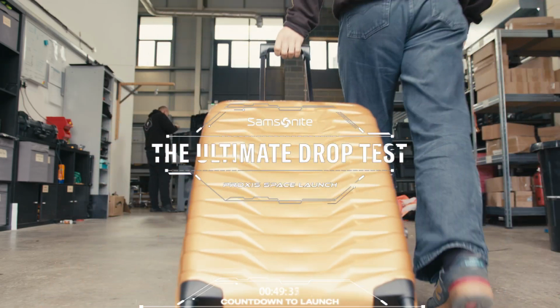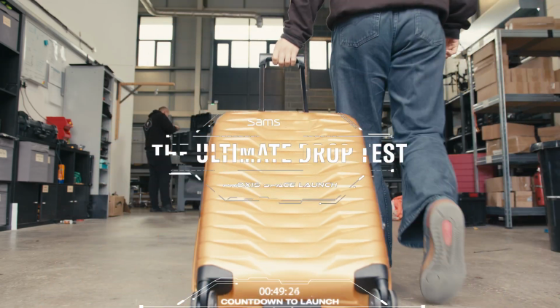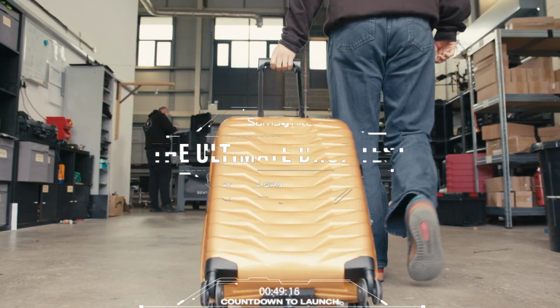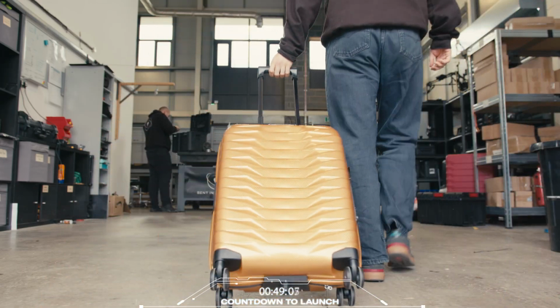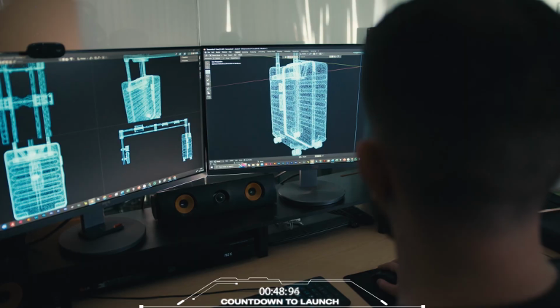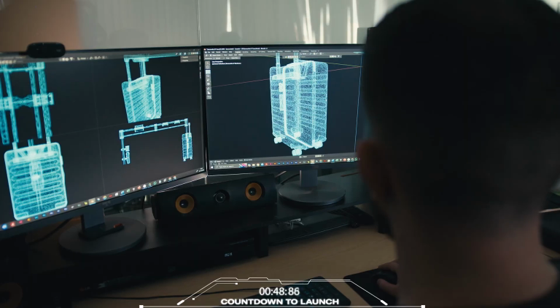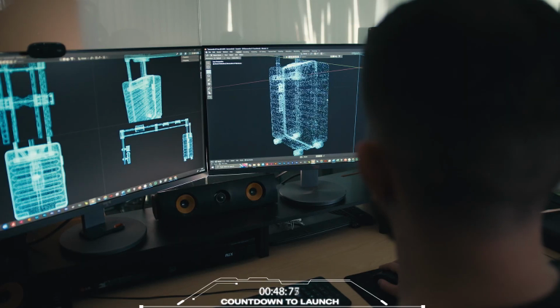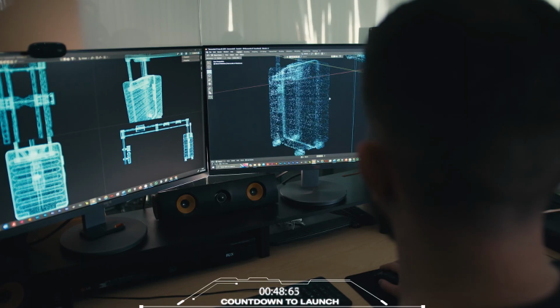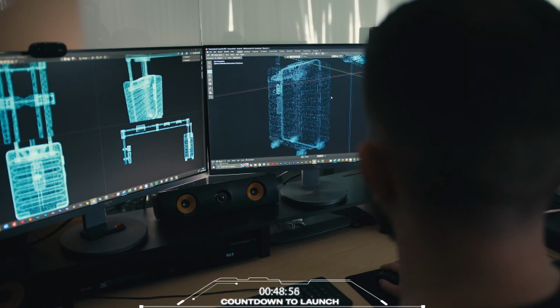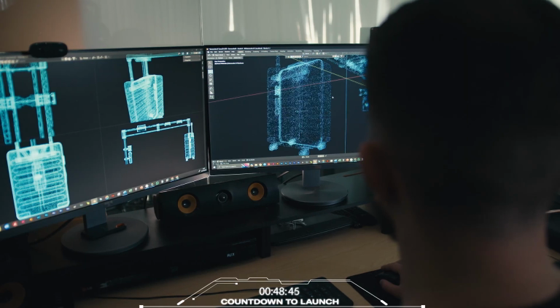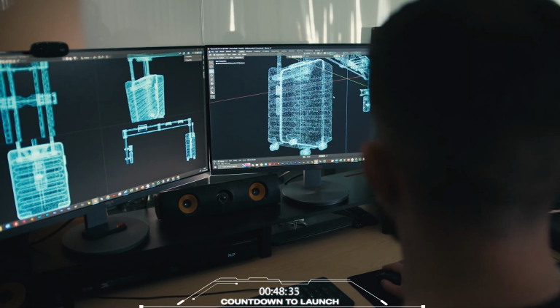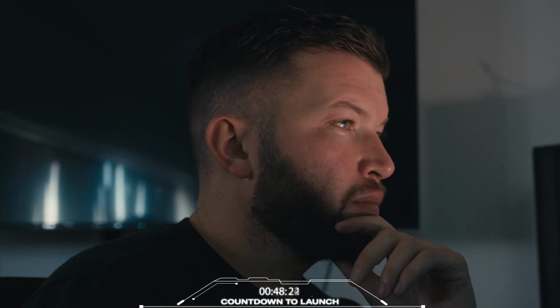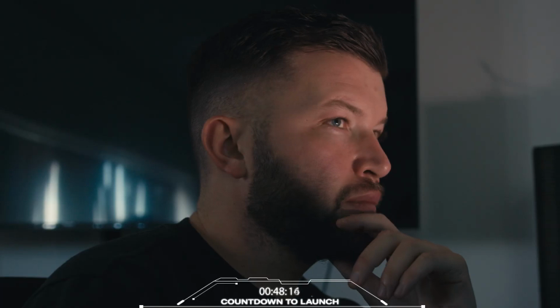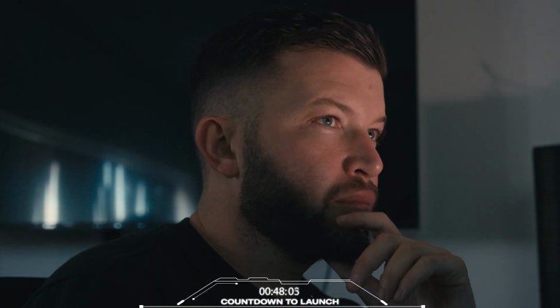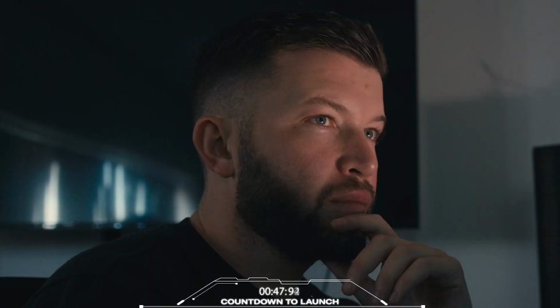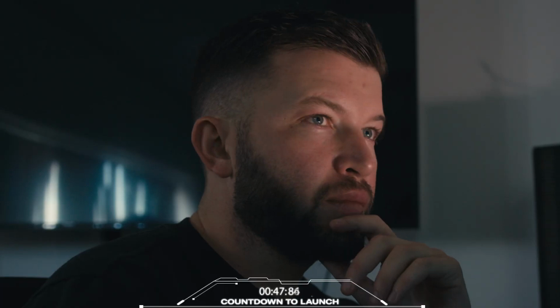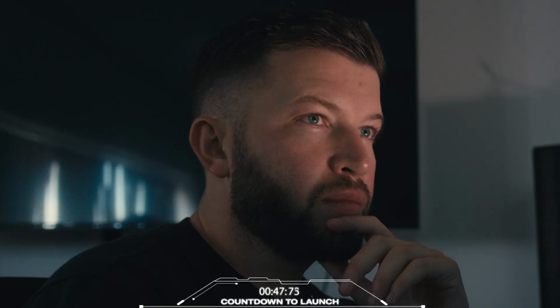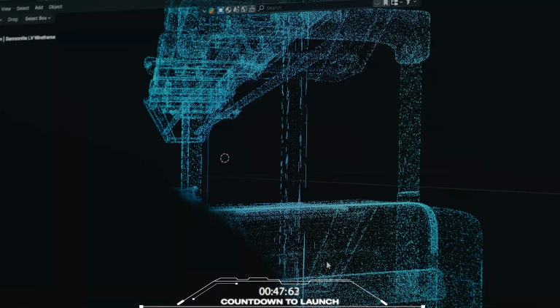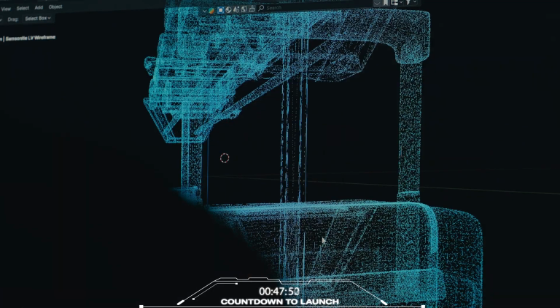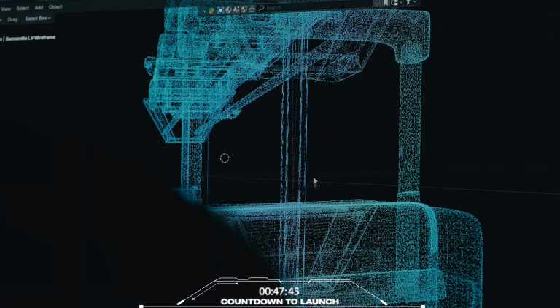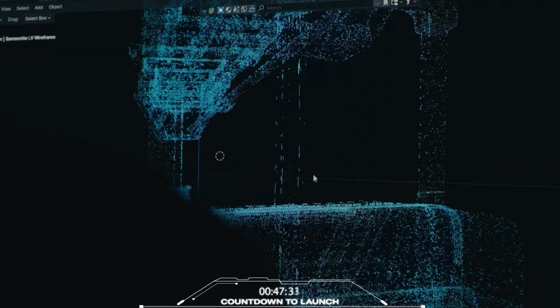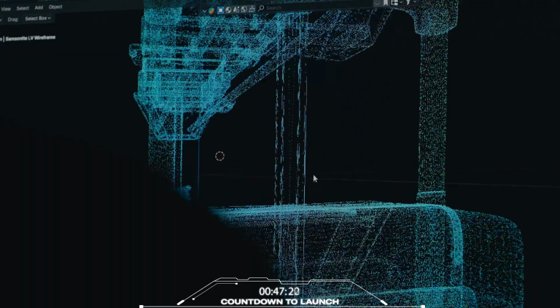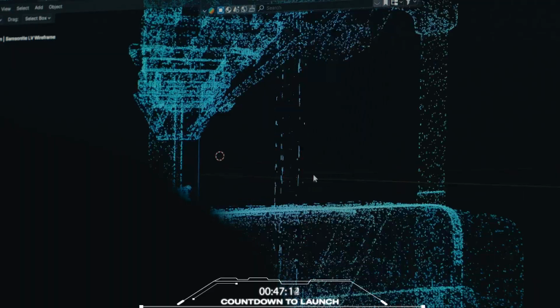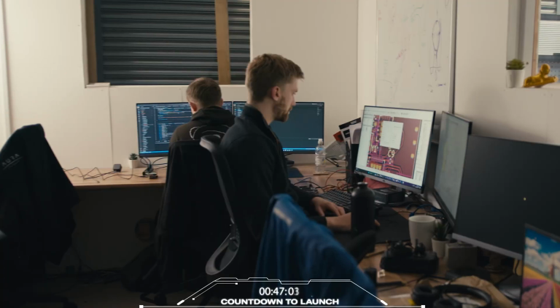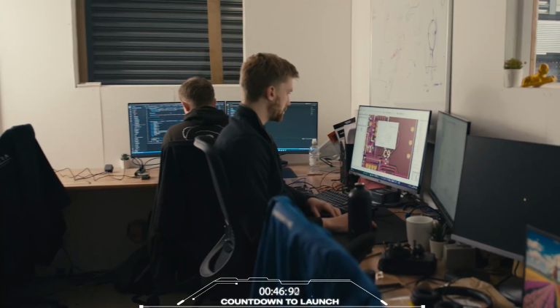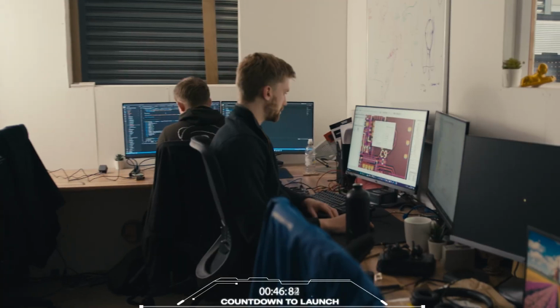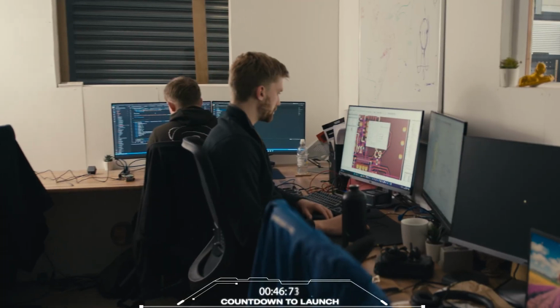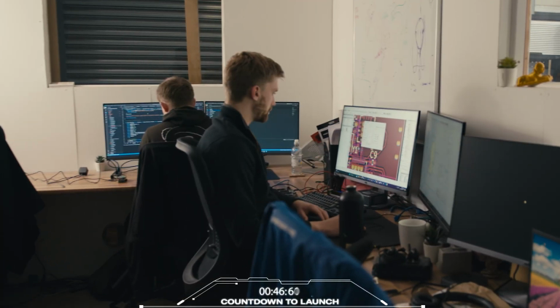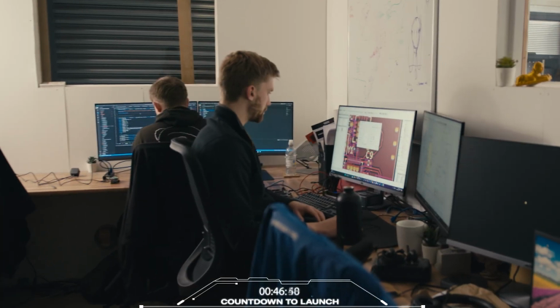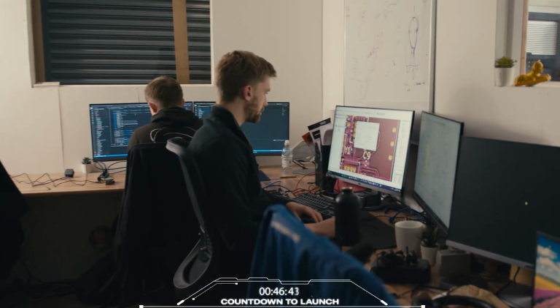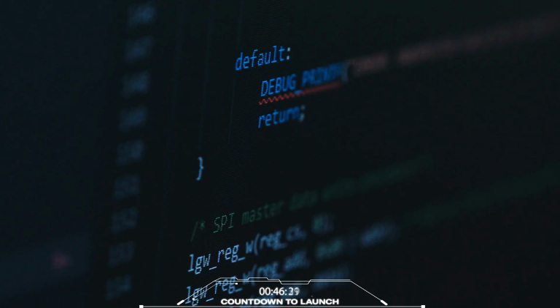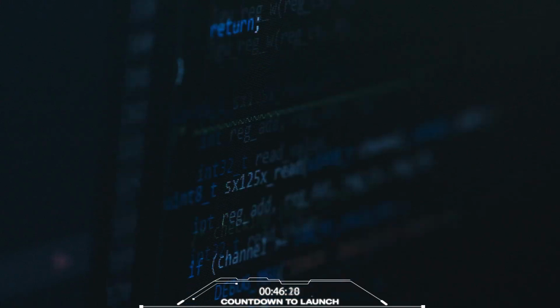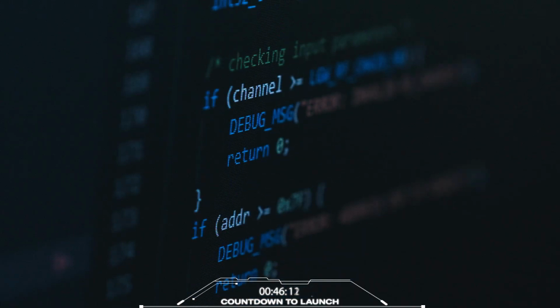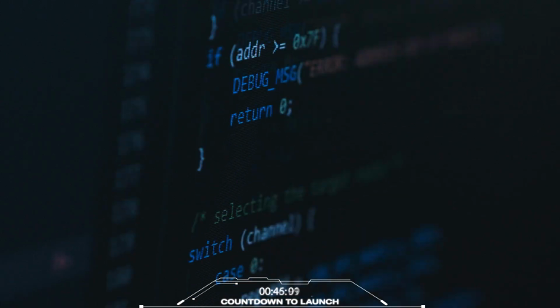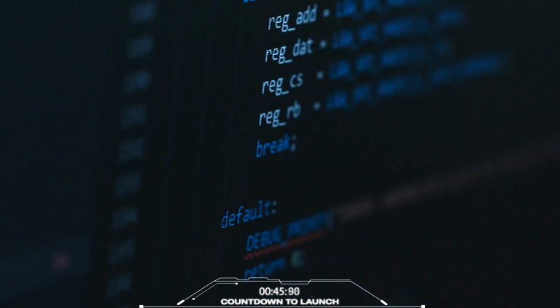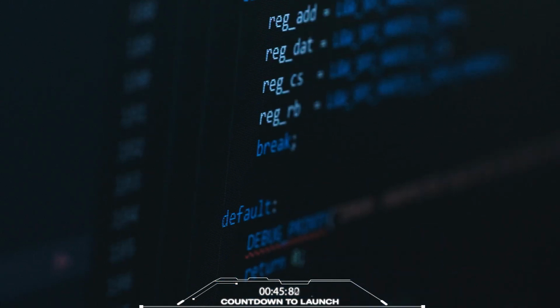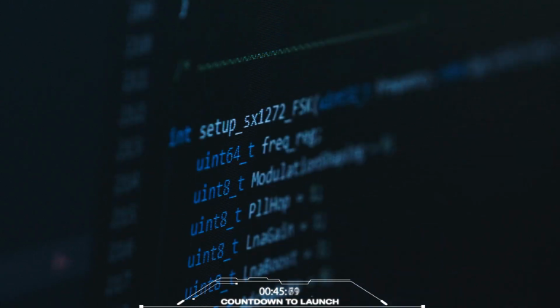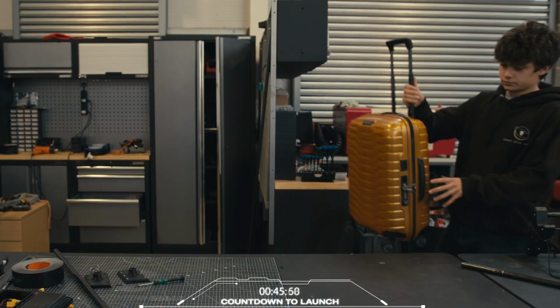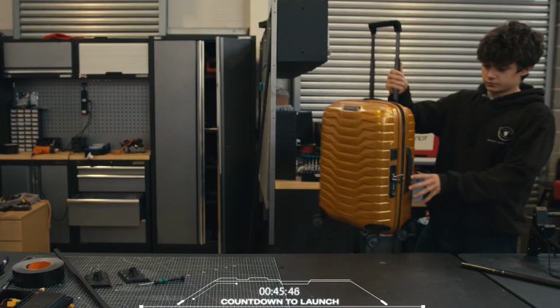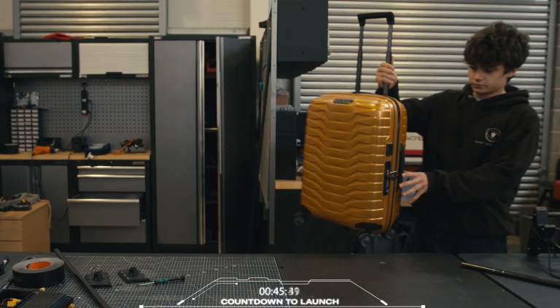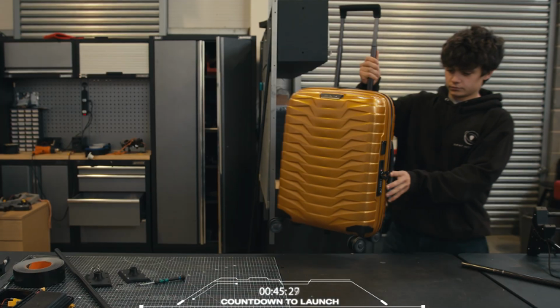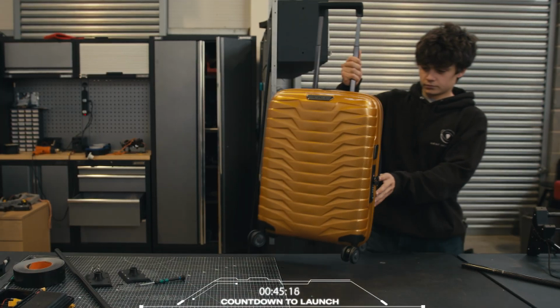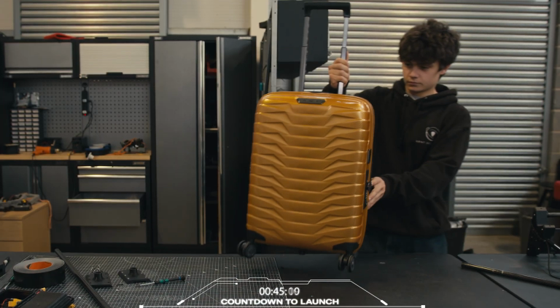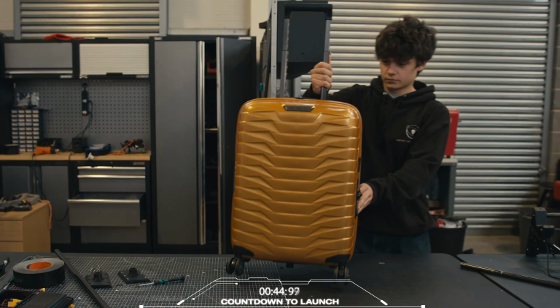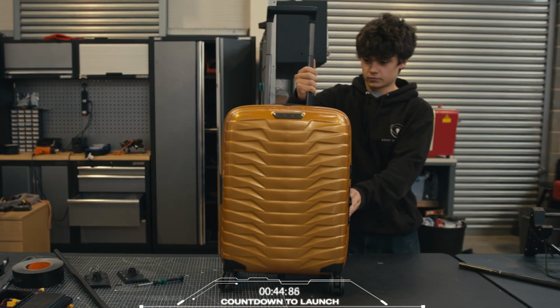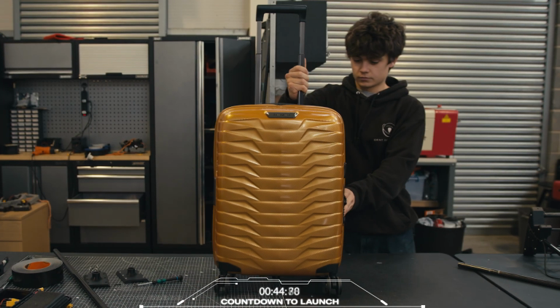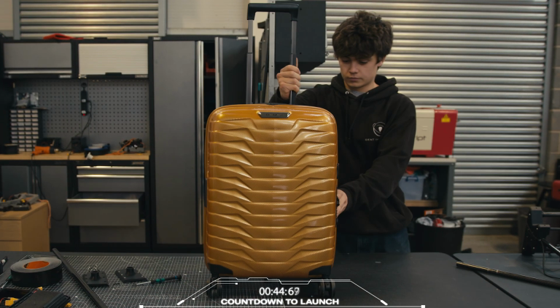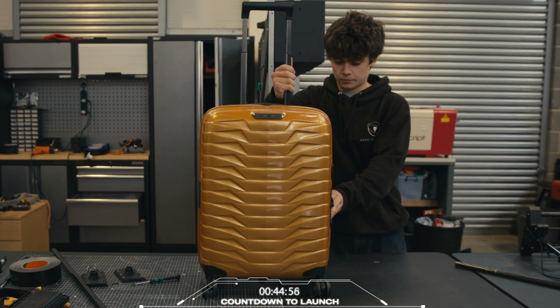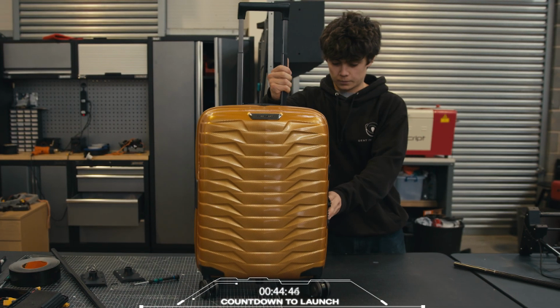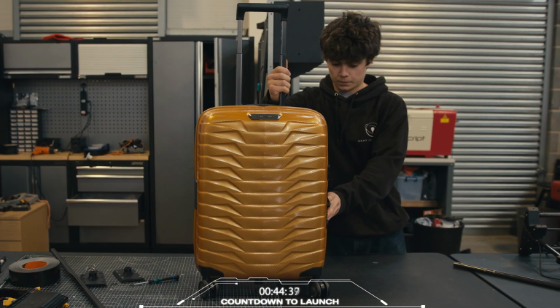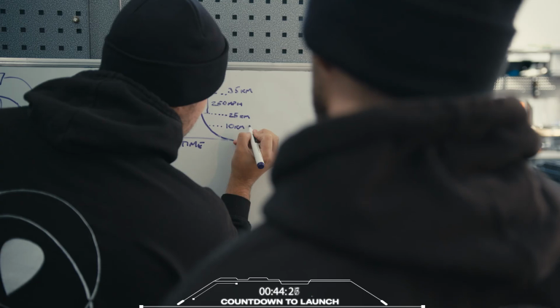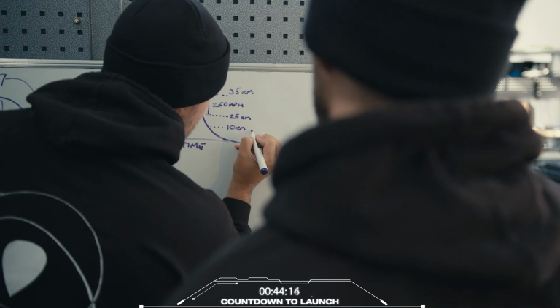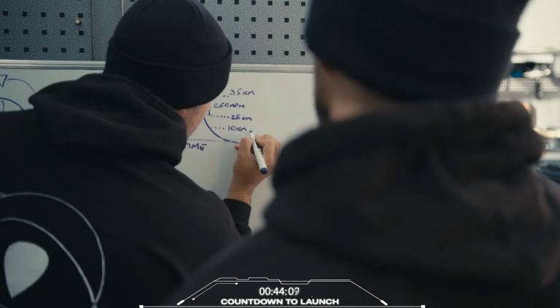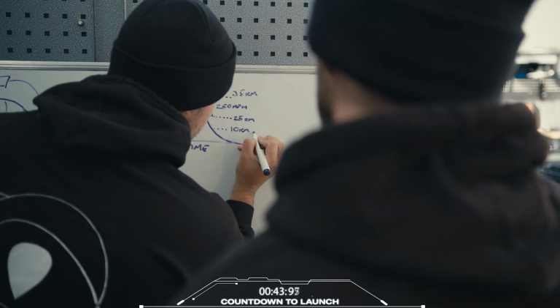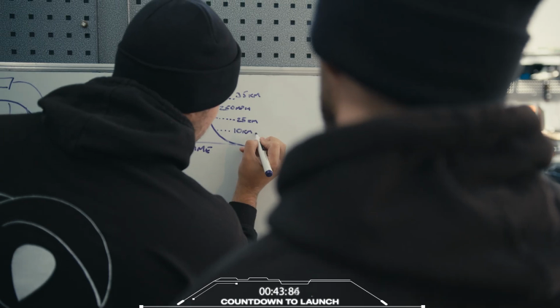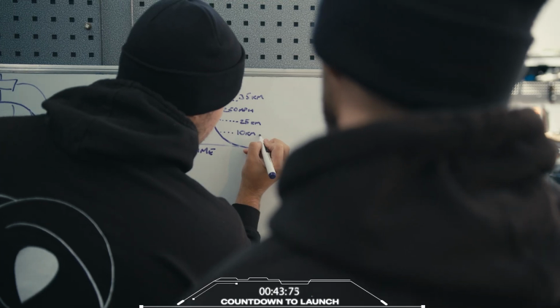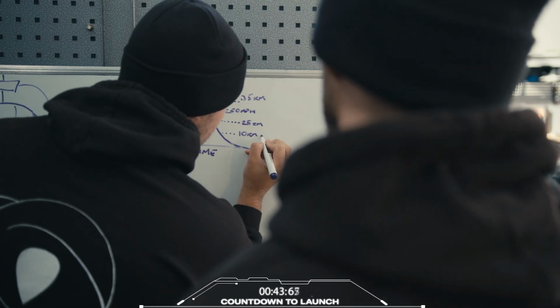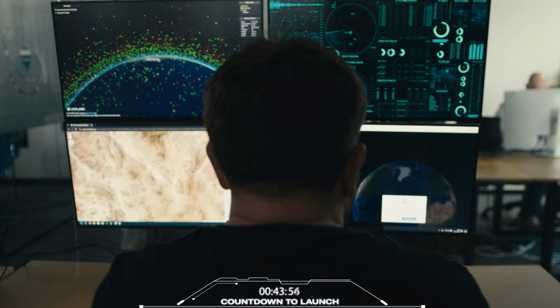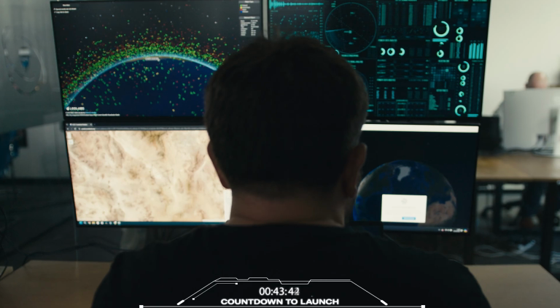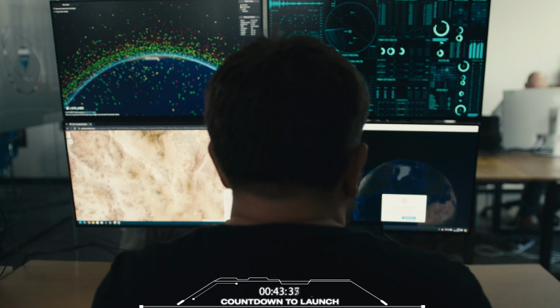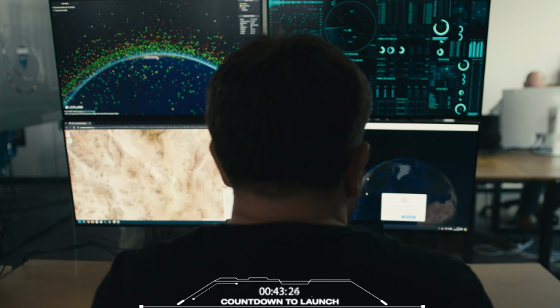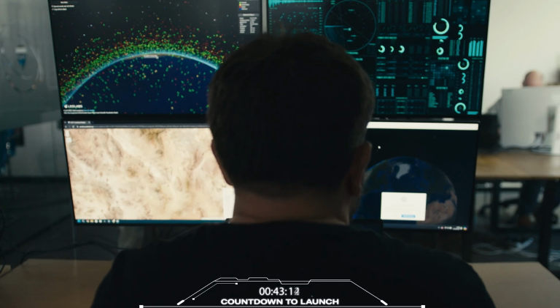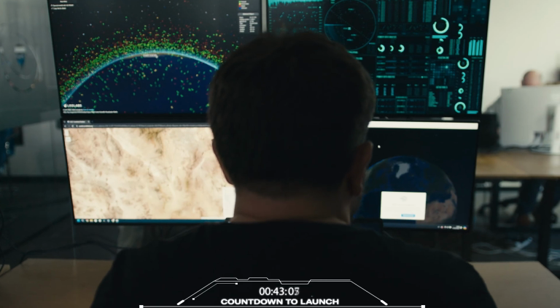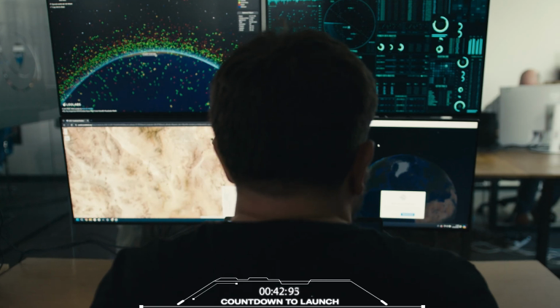The Samsonite Proxis has arrived. We need to build a custom craft to achieve the ultimate drop test. Let's go.